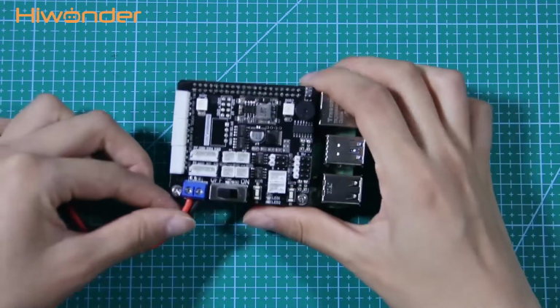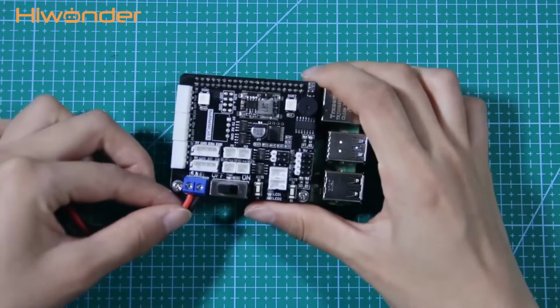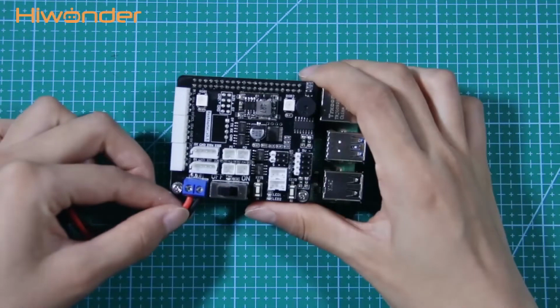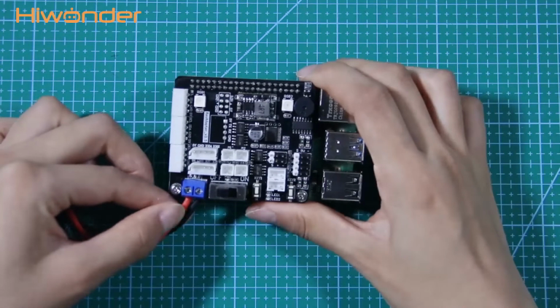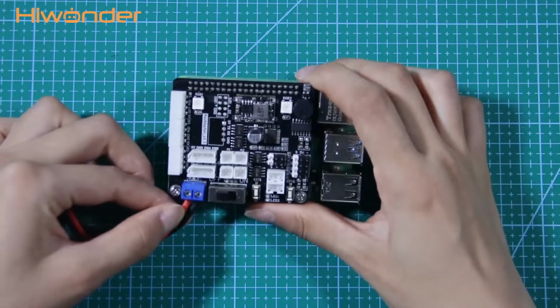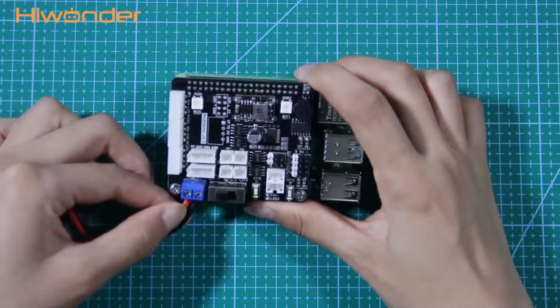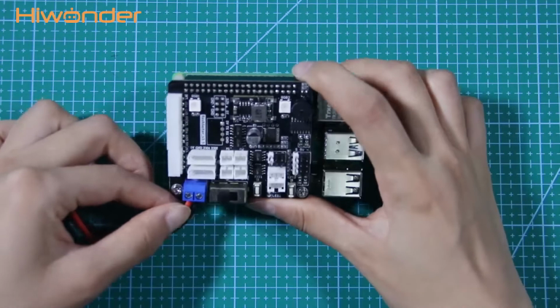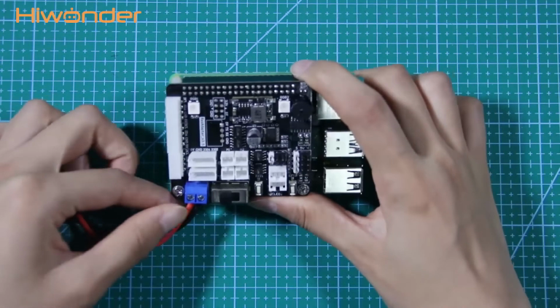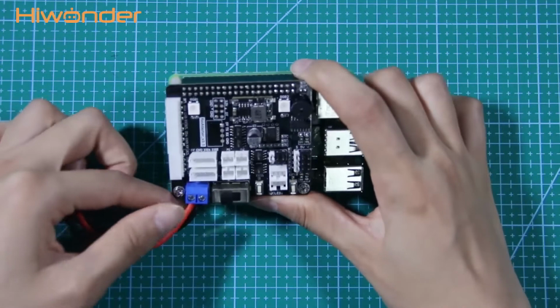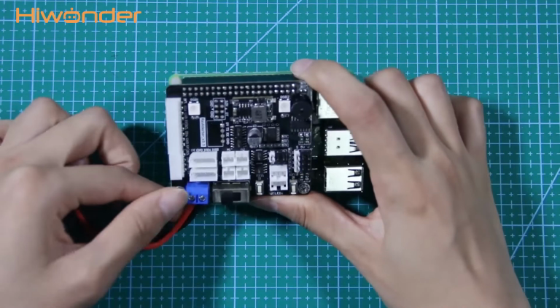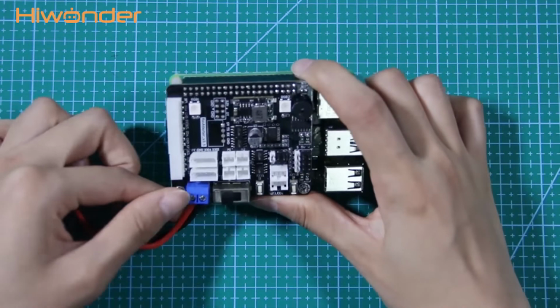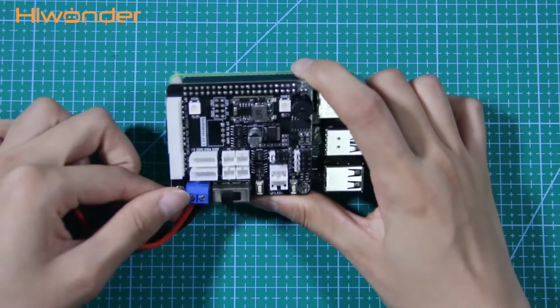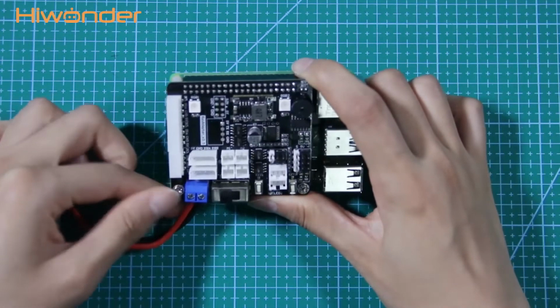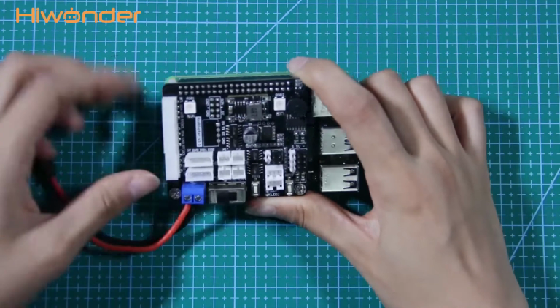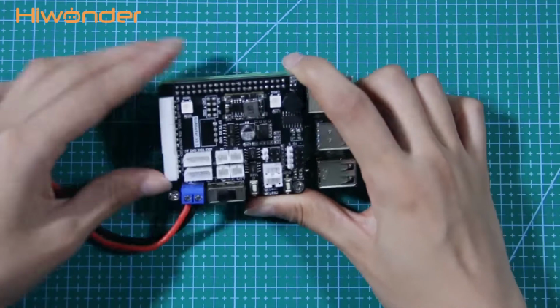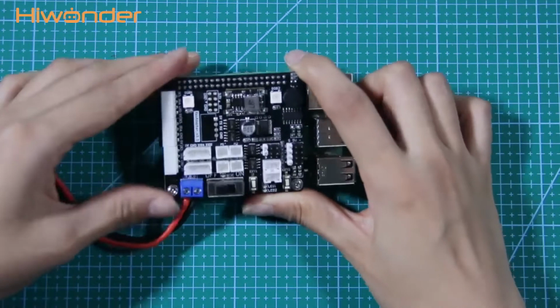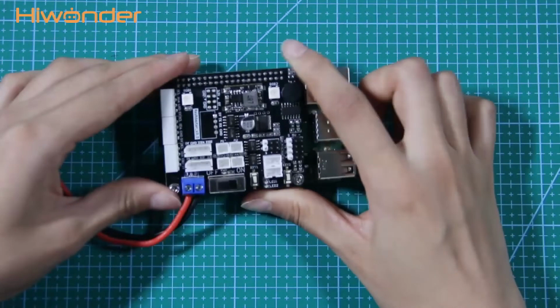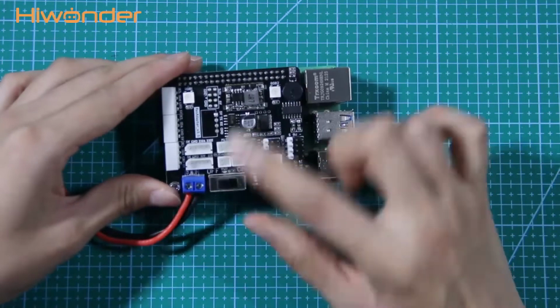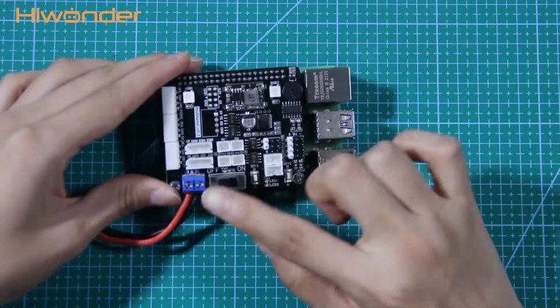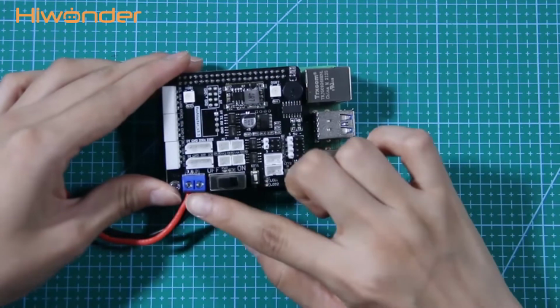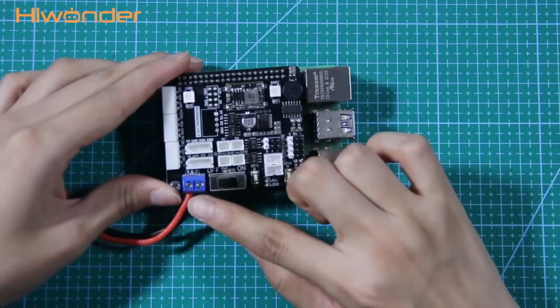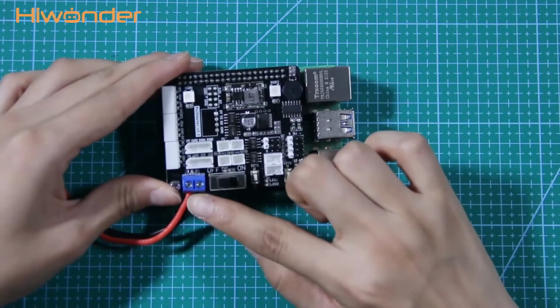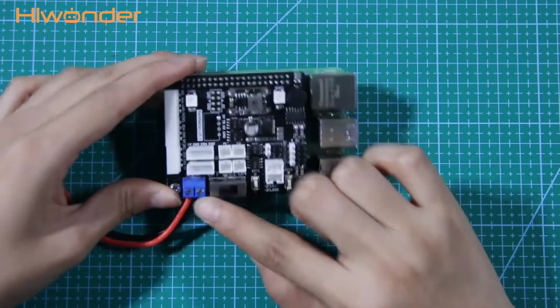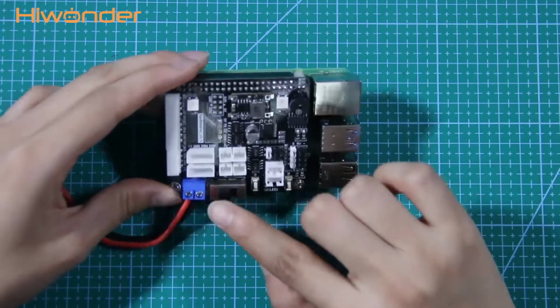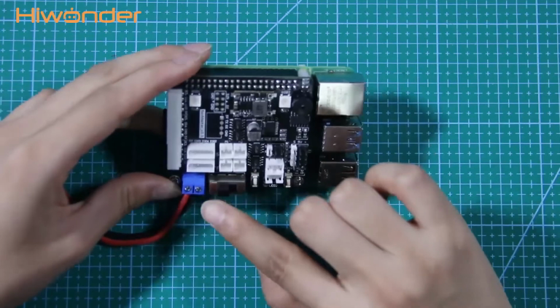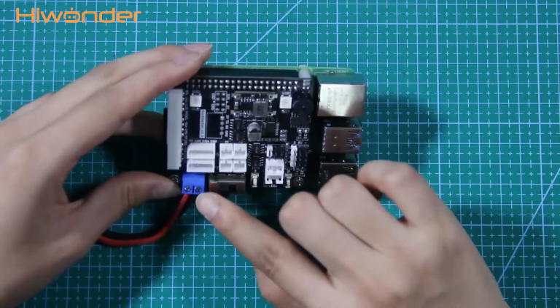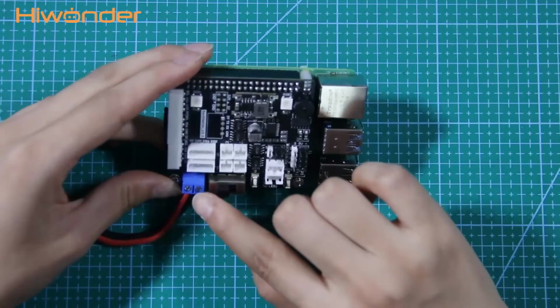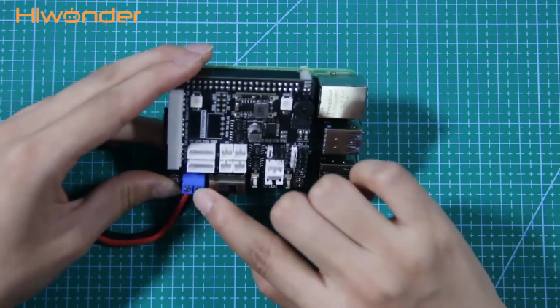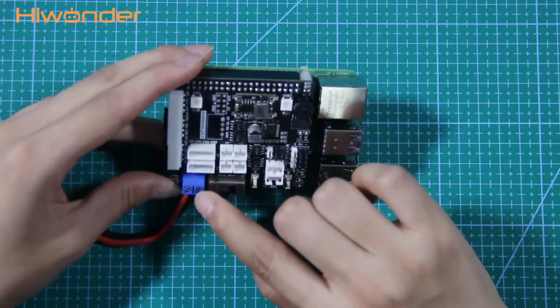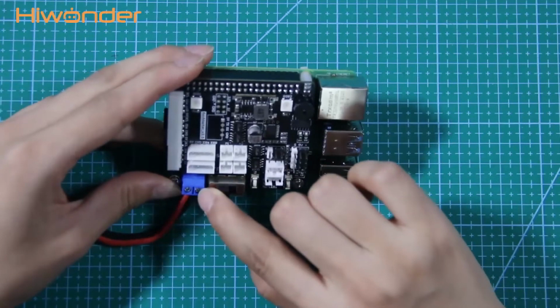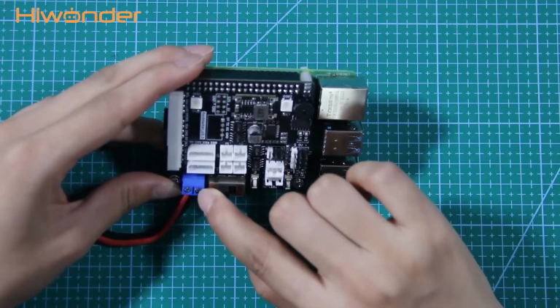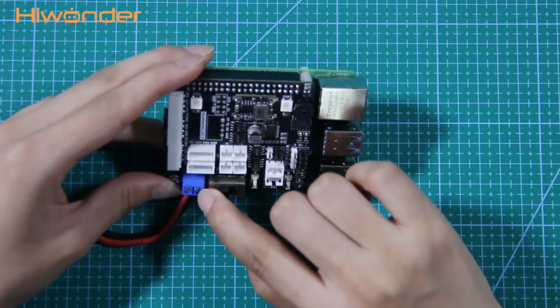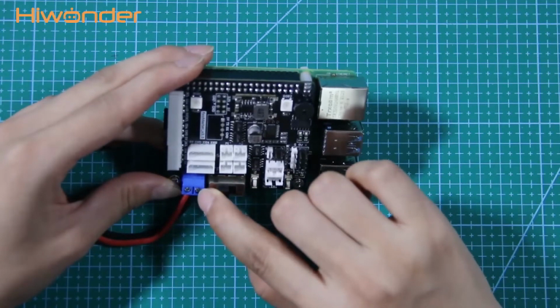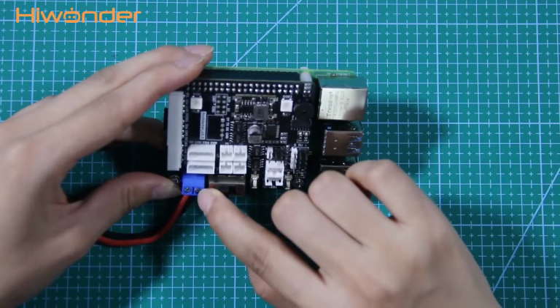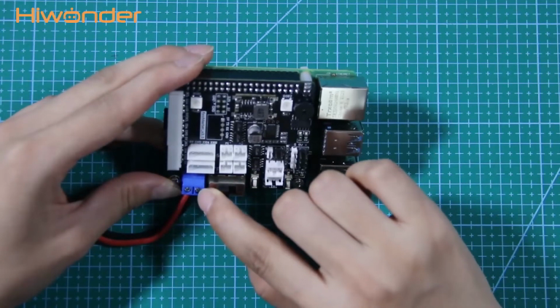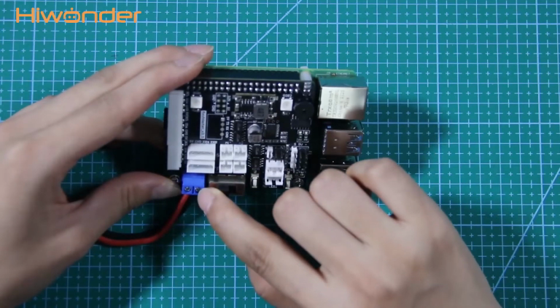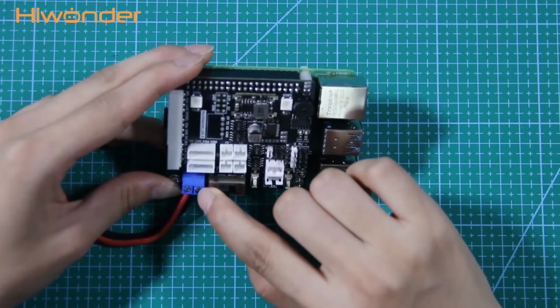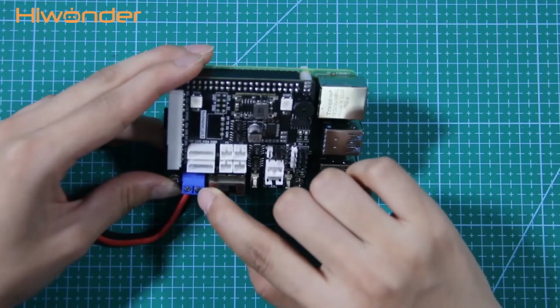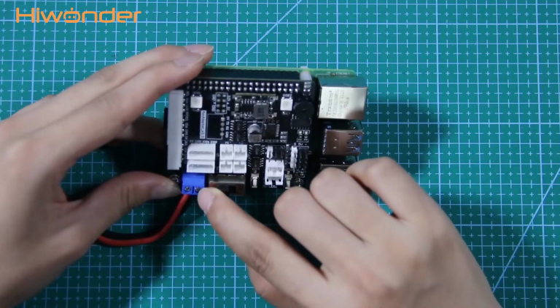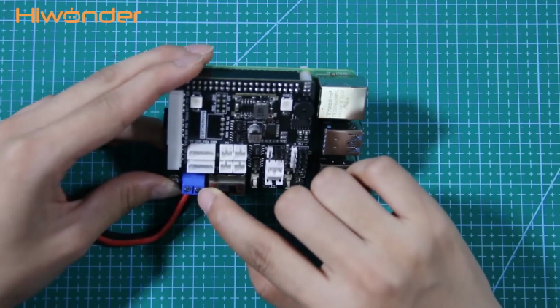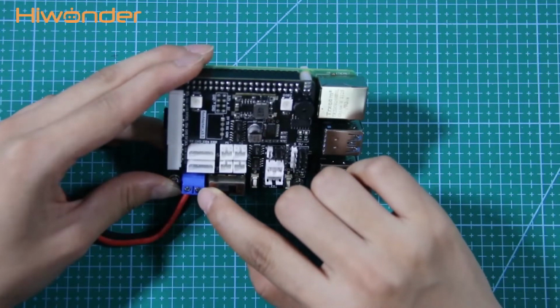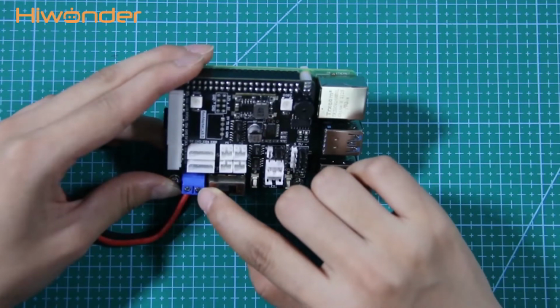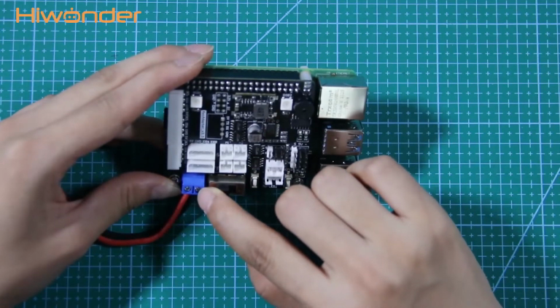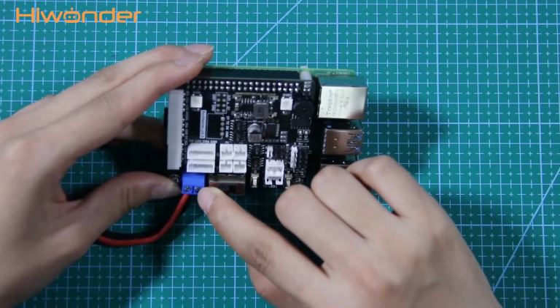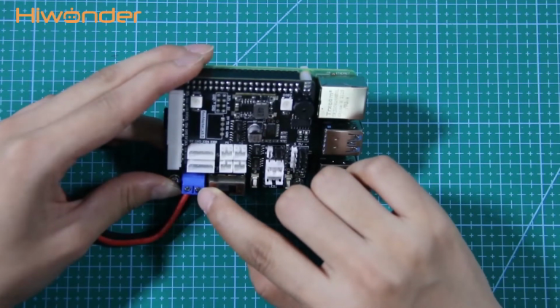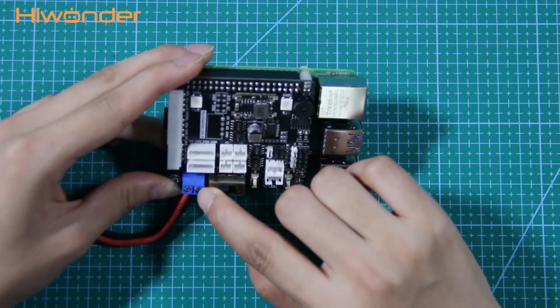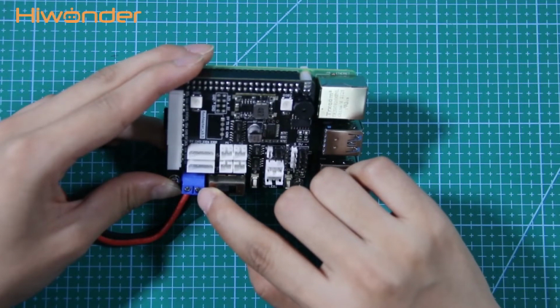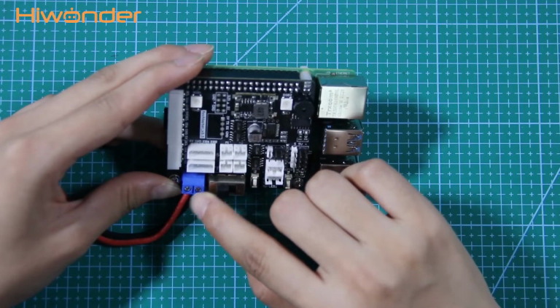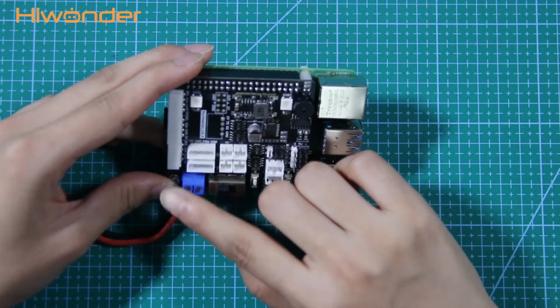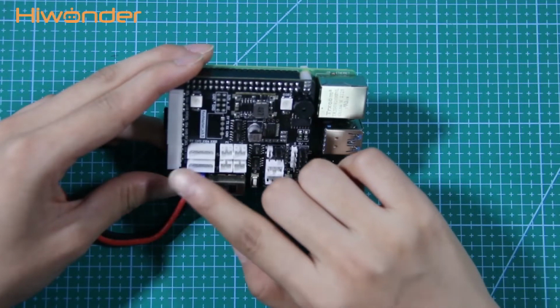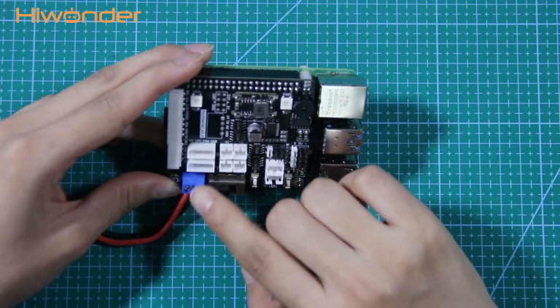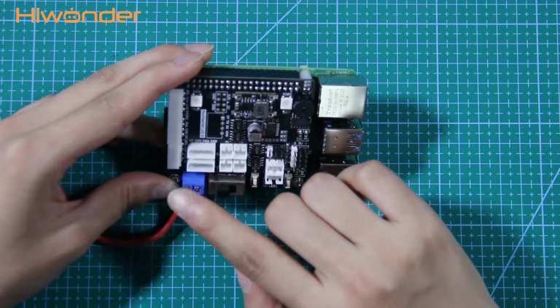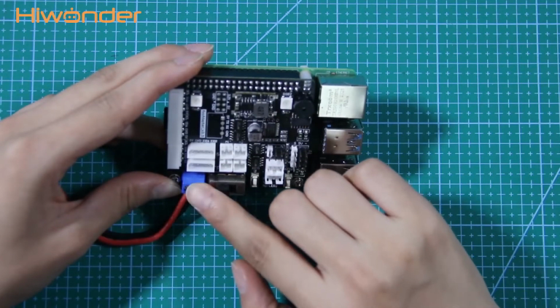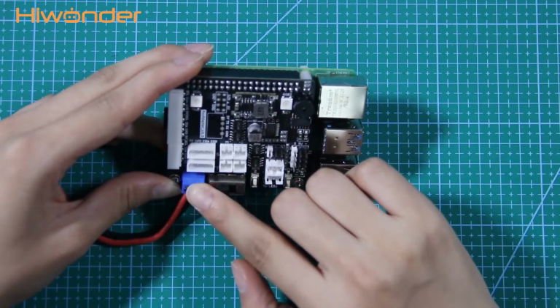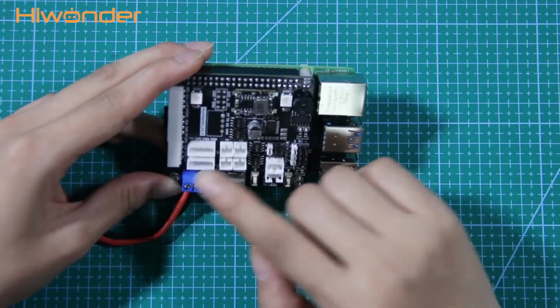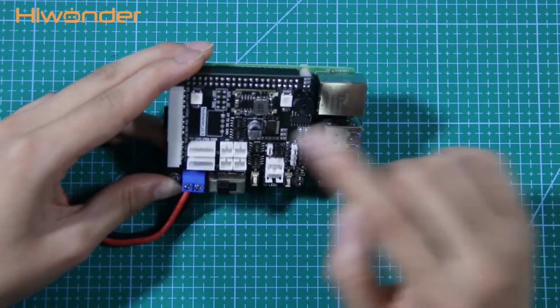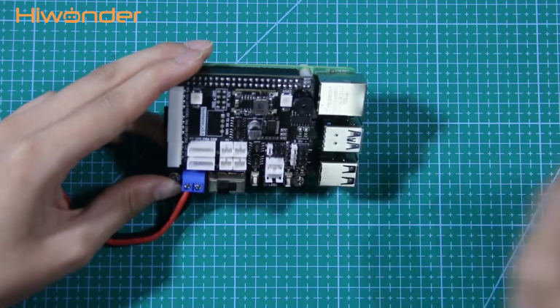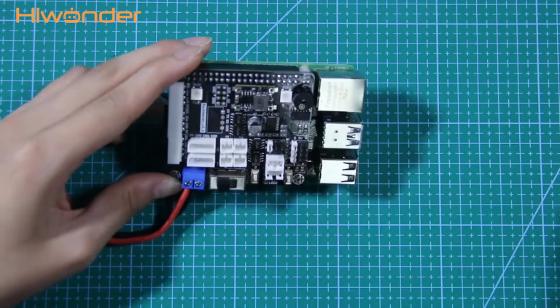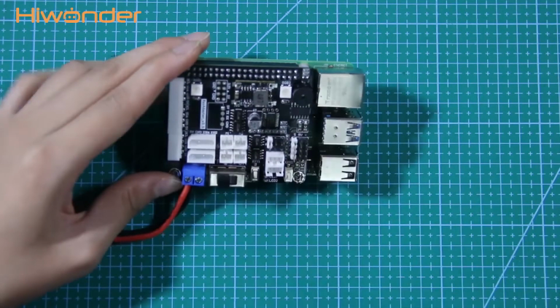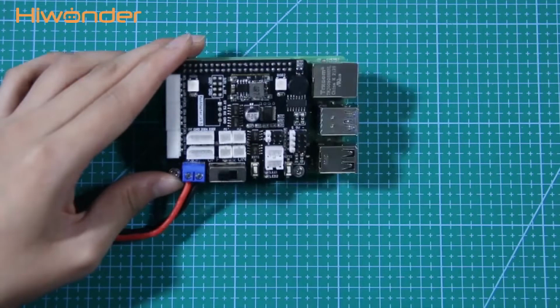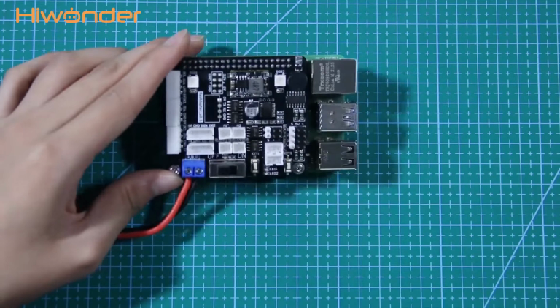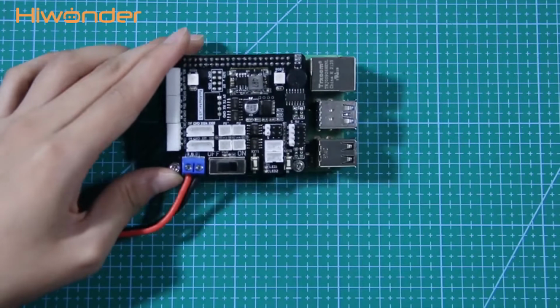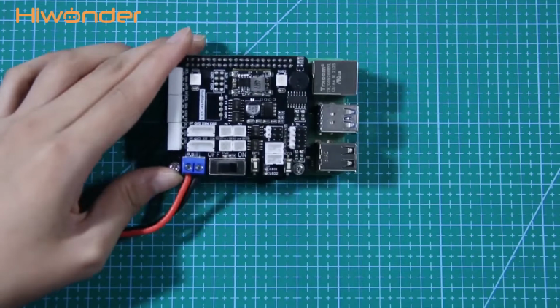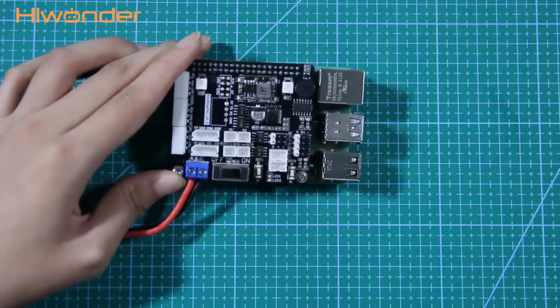When supplying the expansion board with power, the red cable needs to be connected to the positive pole, while the black cable connects to the negative pole.